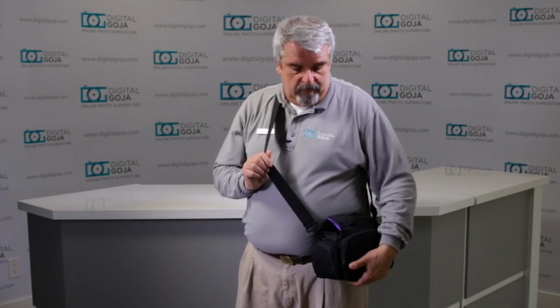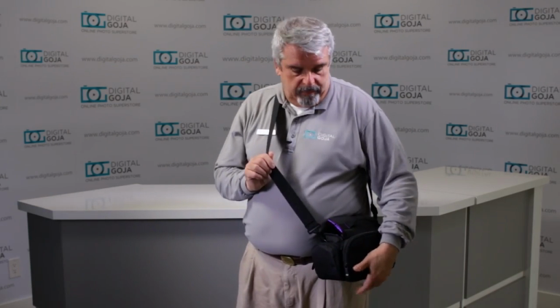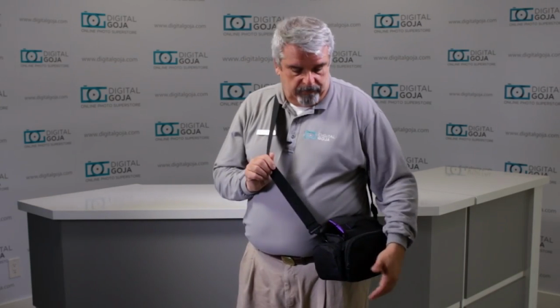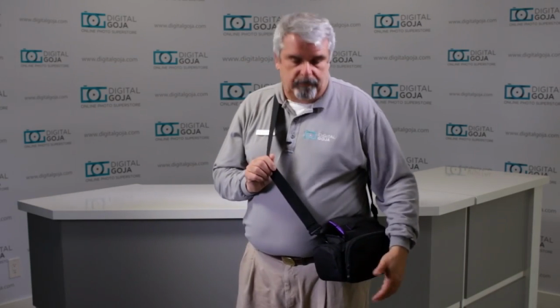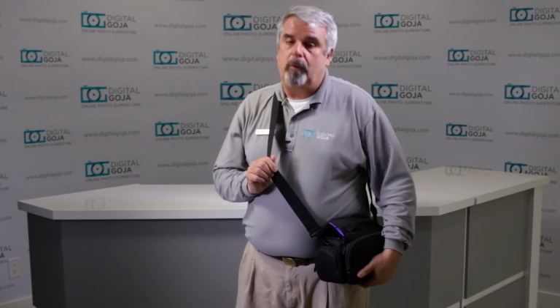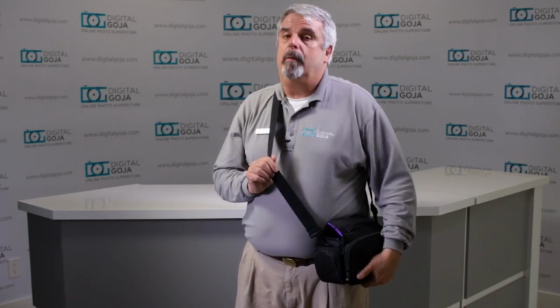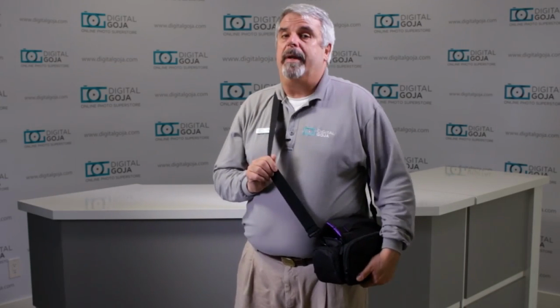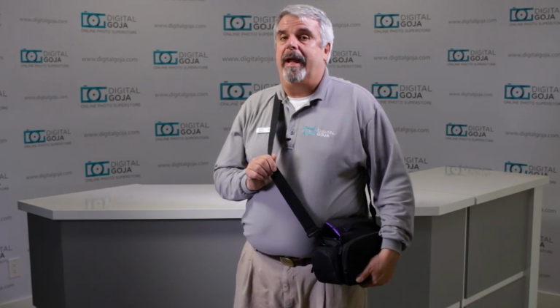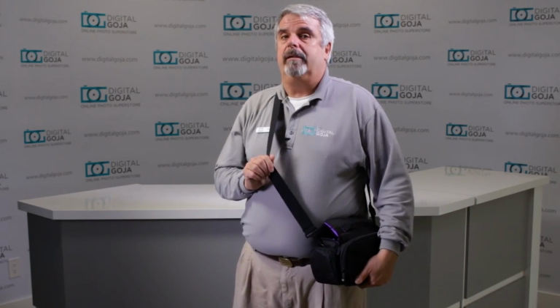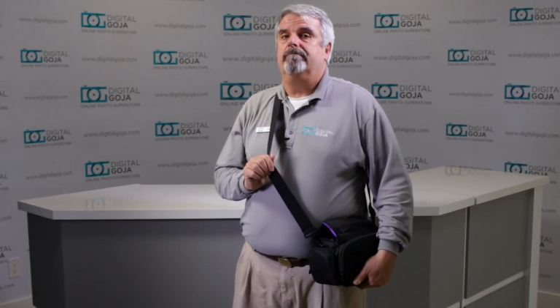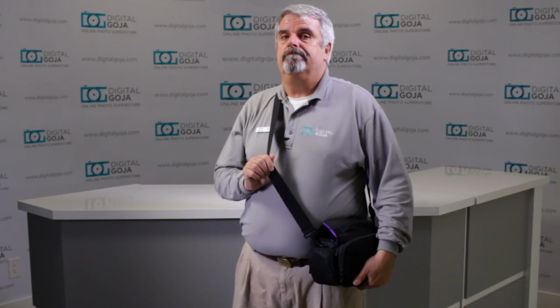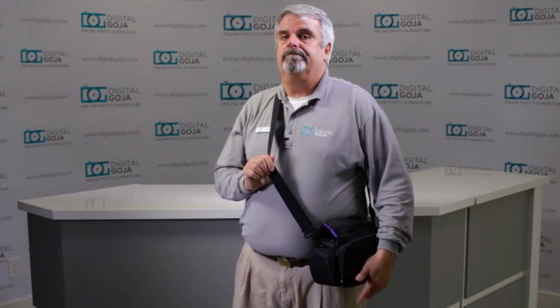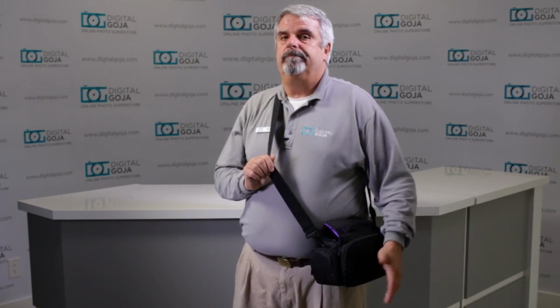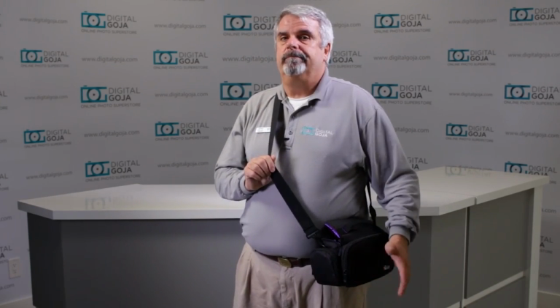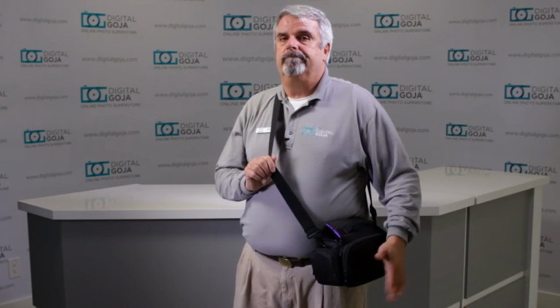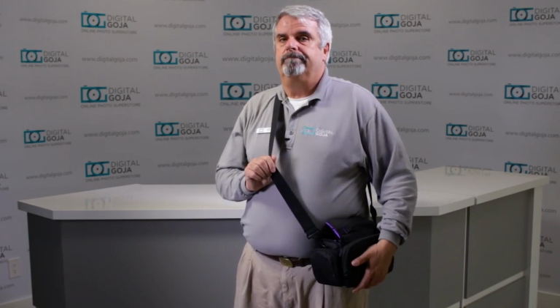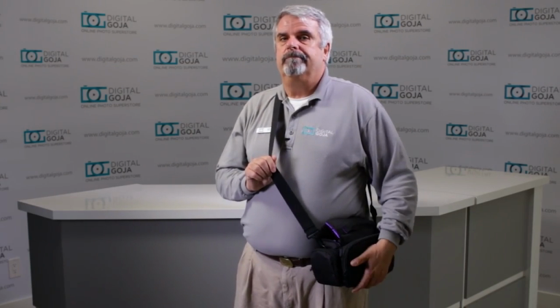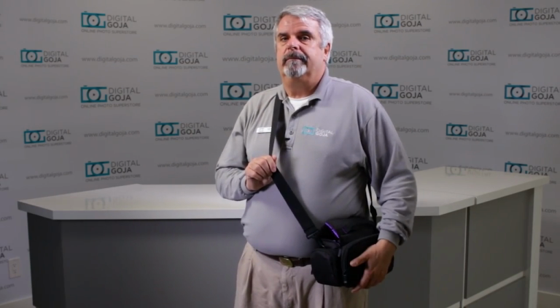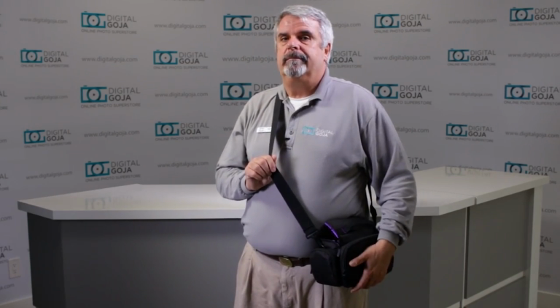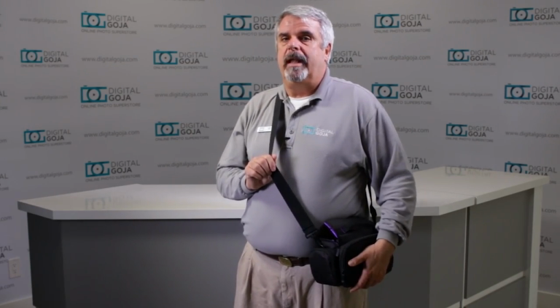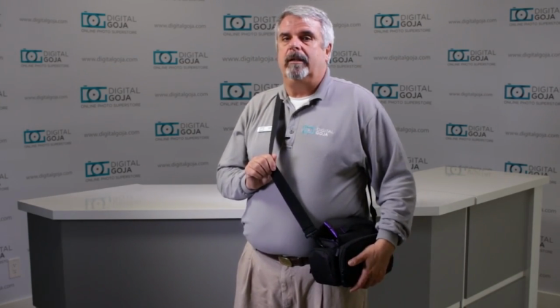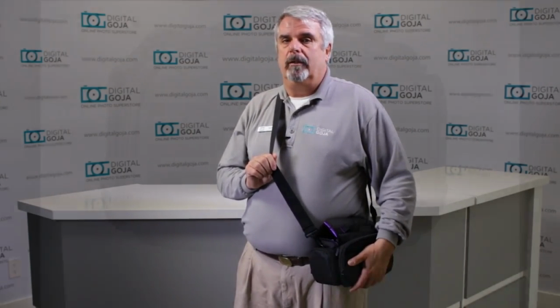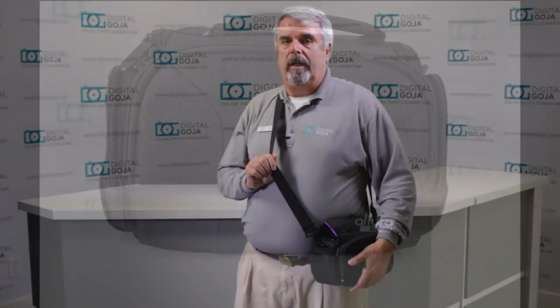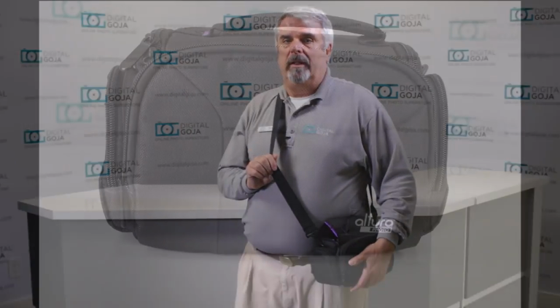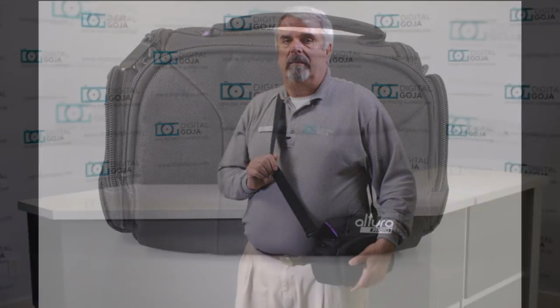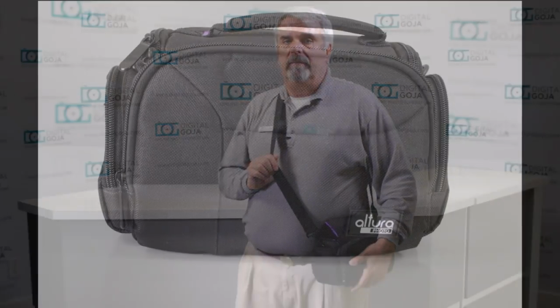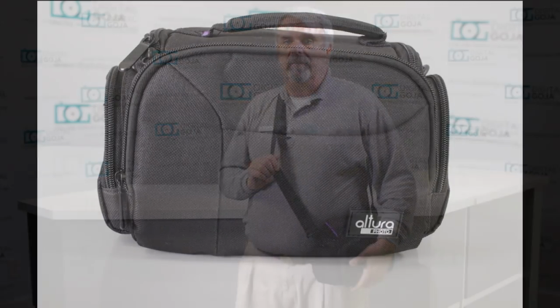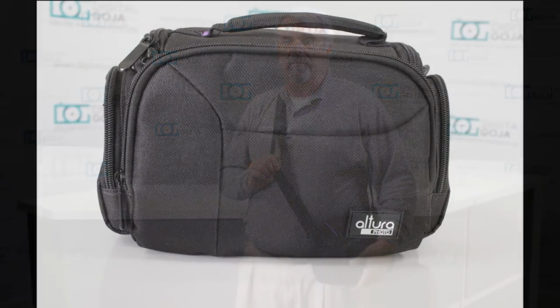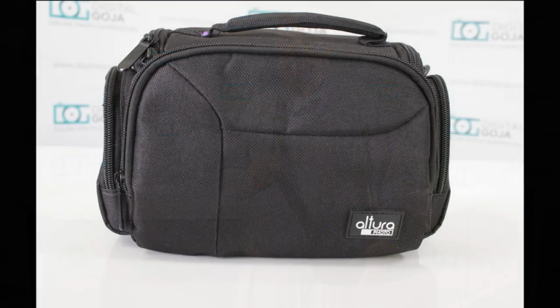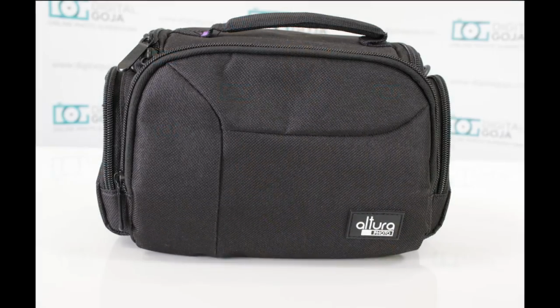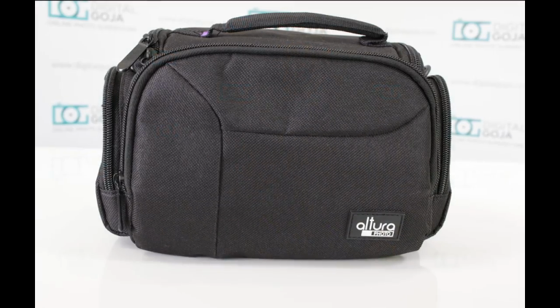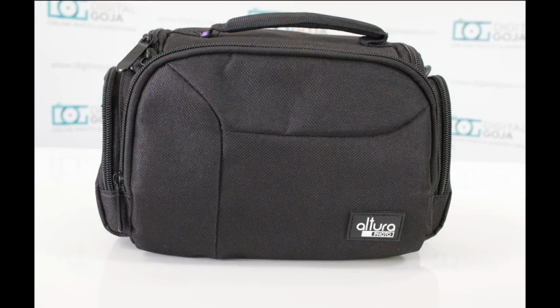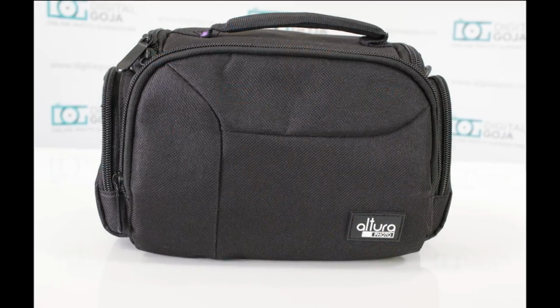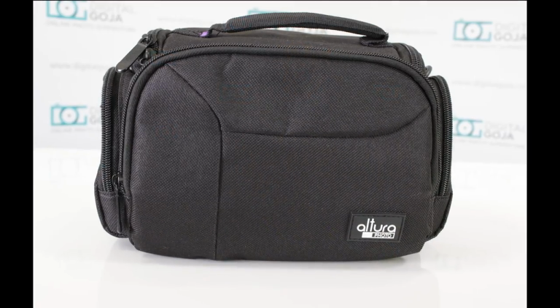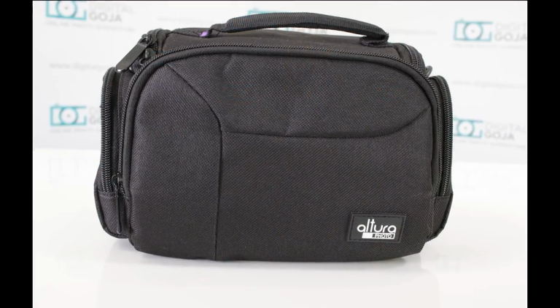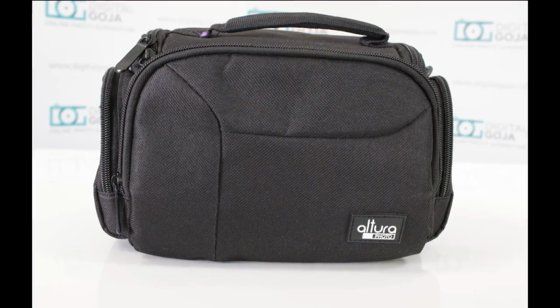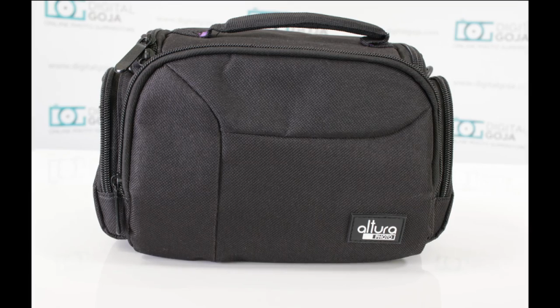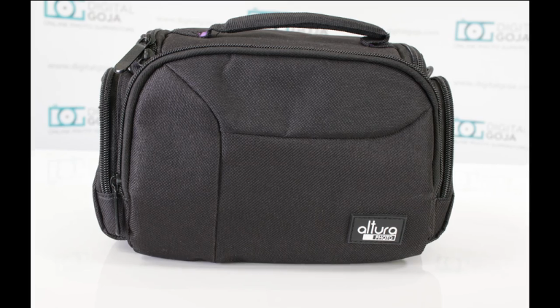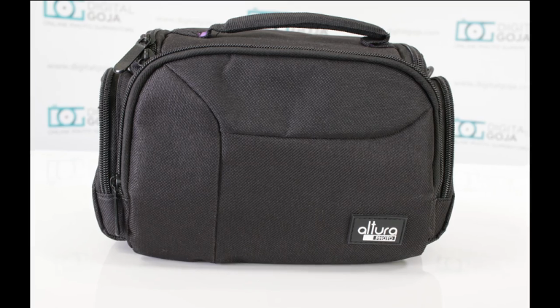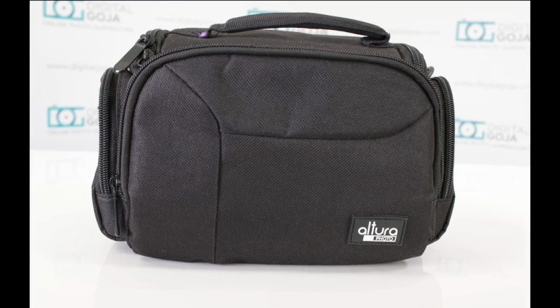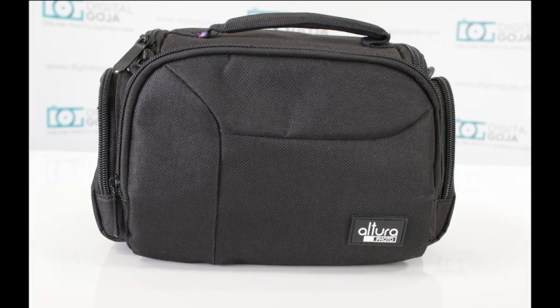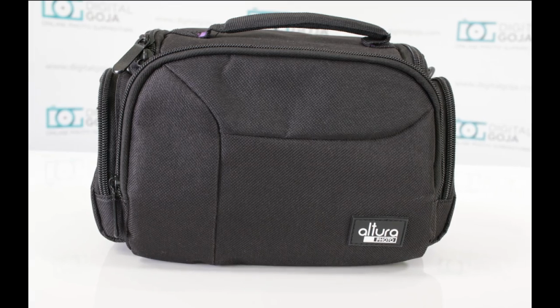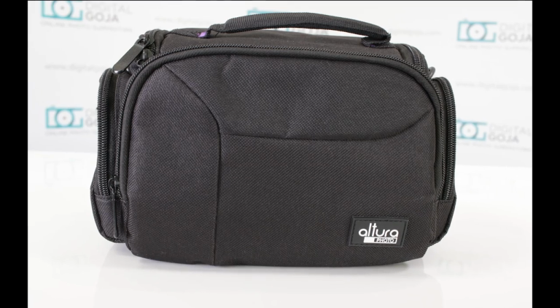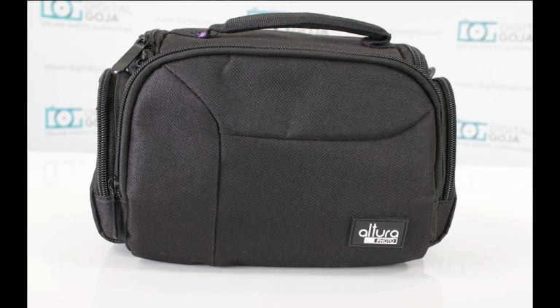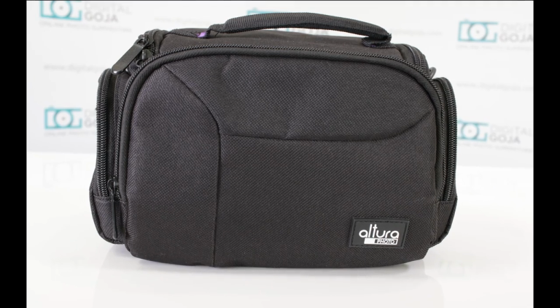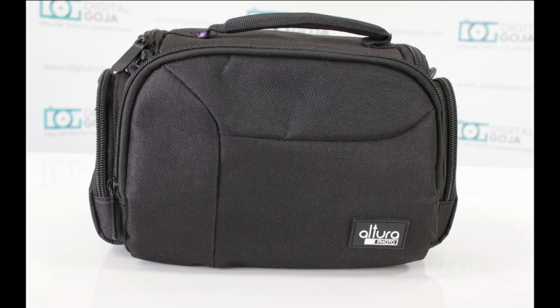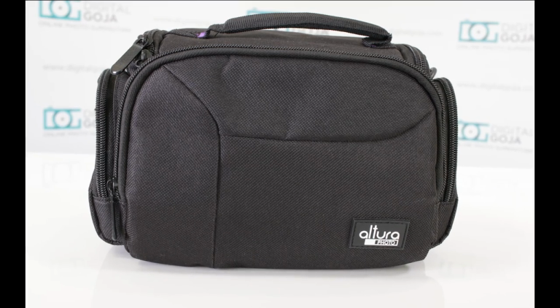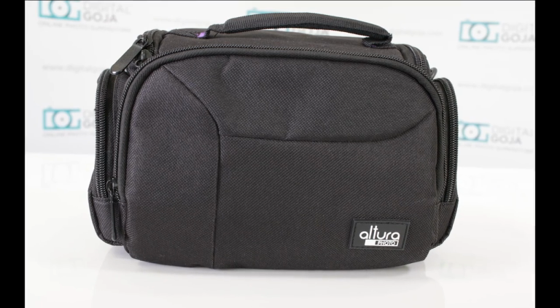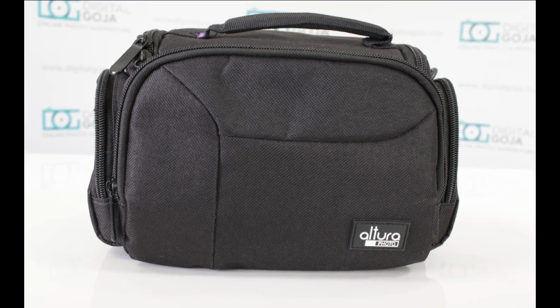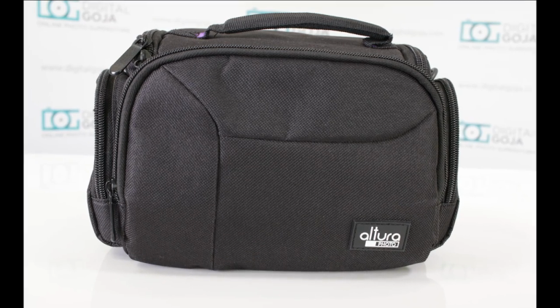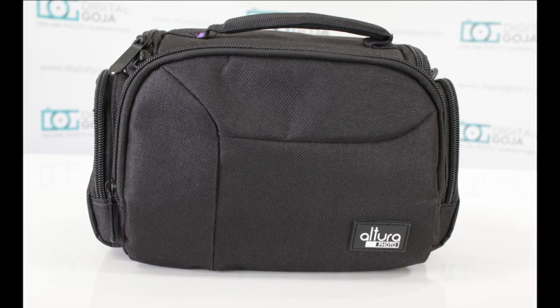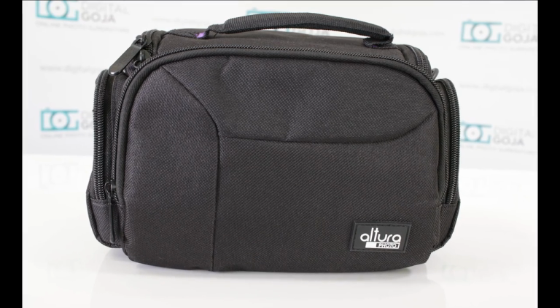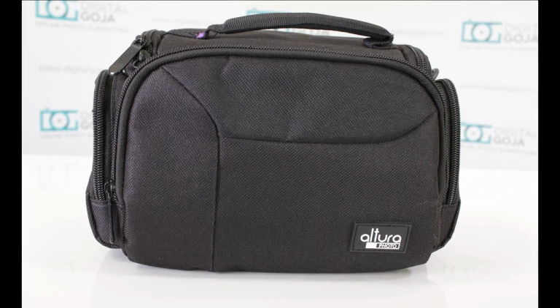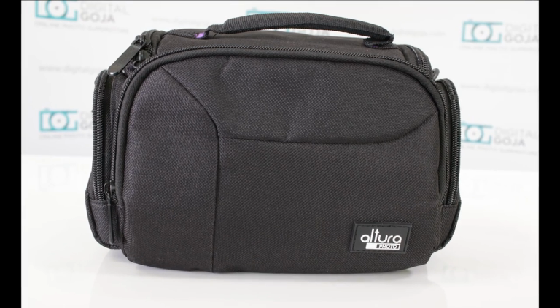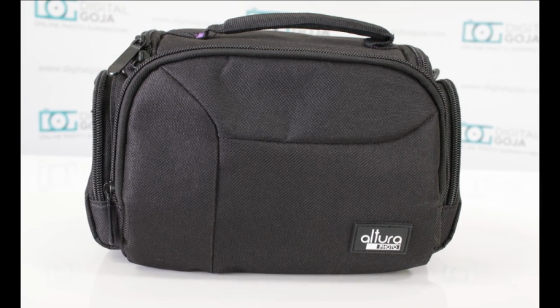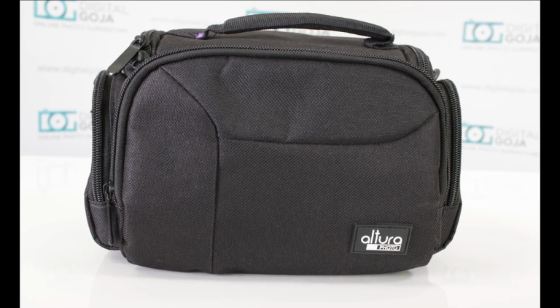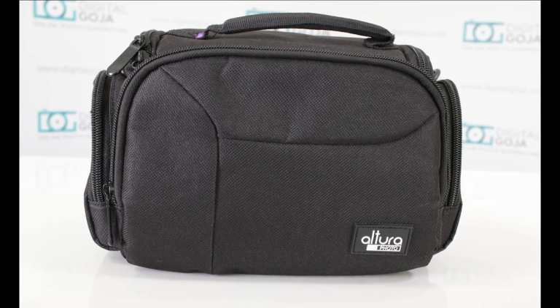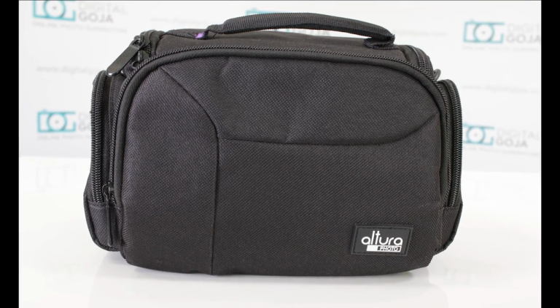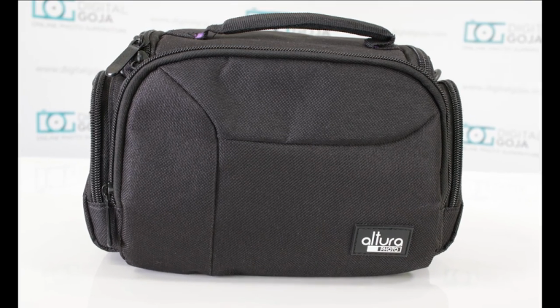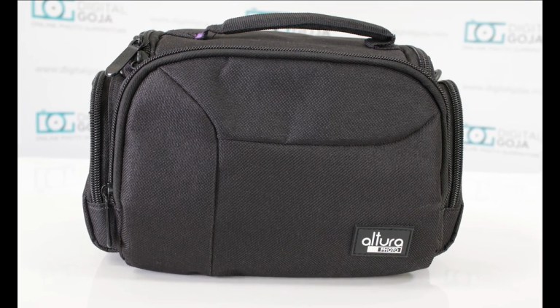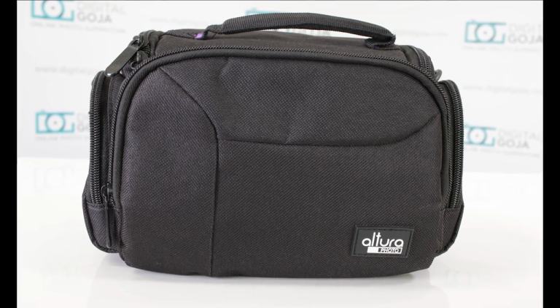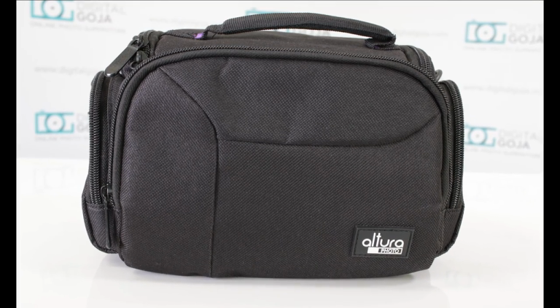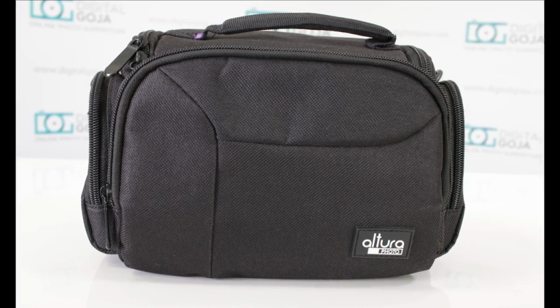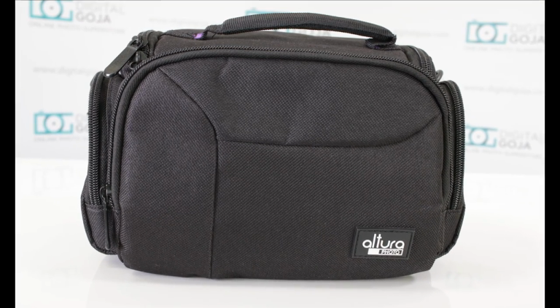So the Altura Photo mirrorless photo bag — take a look at it. This is definitely going to help you out to take all your gear with you. Happy shooting!